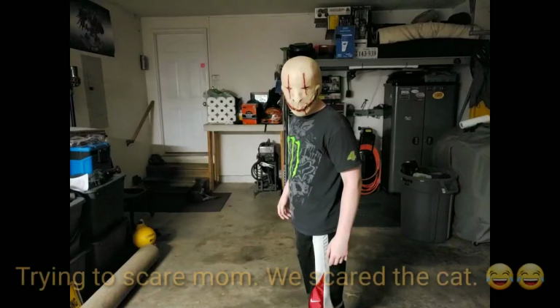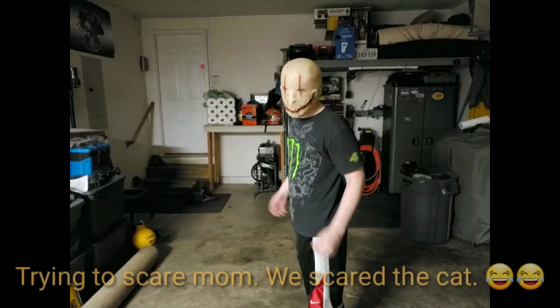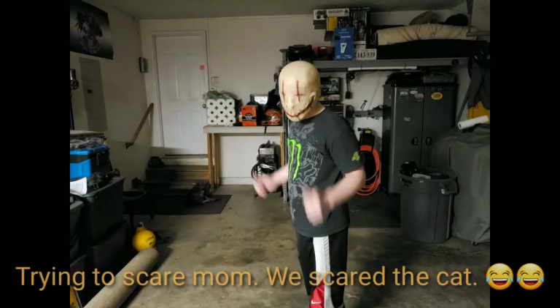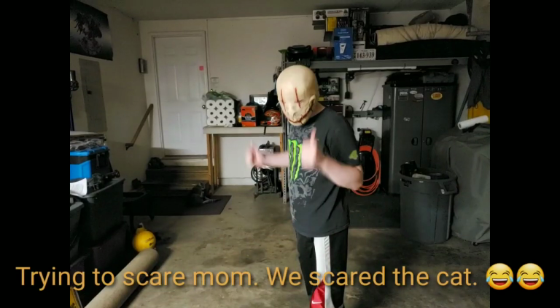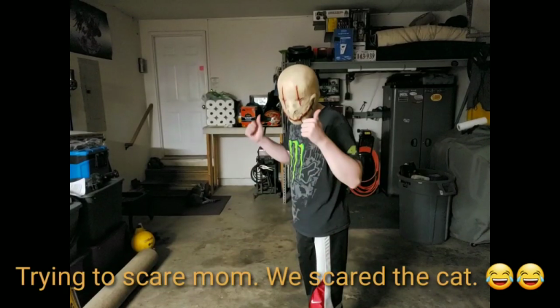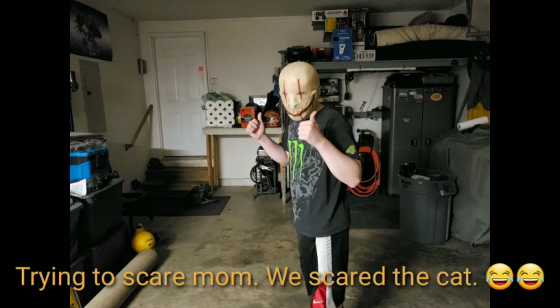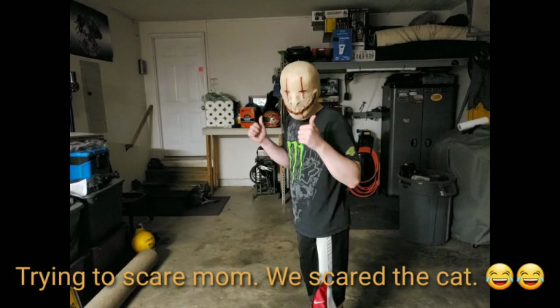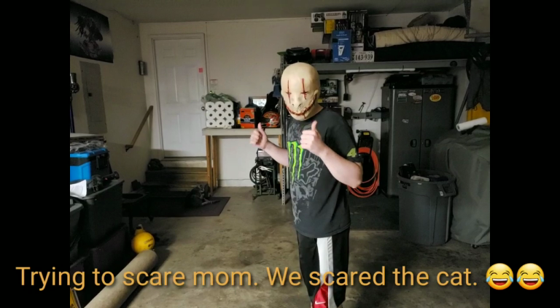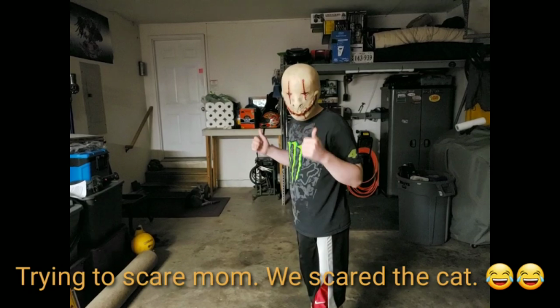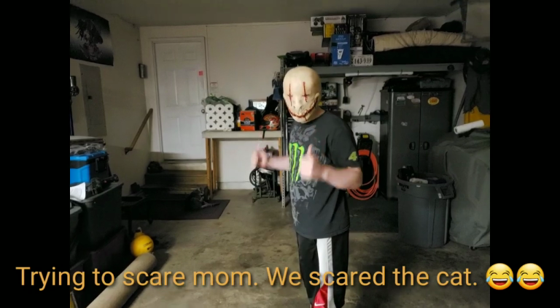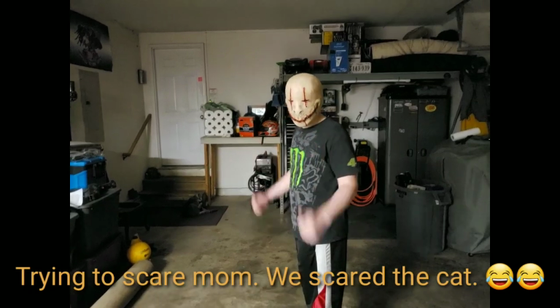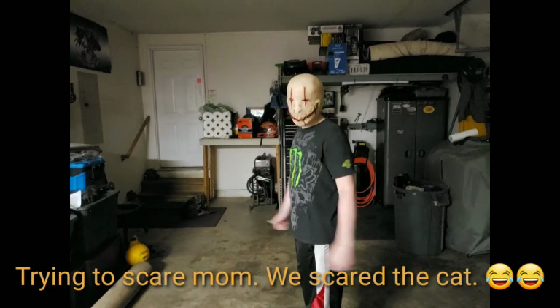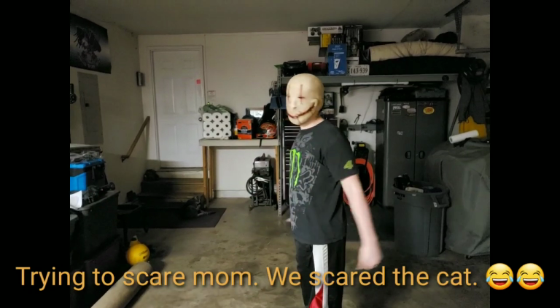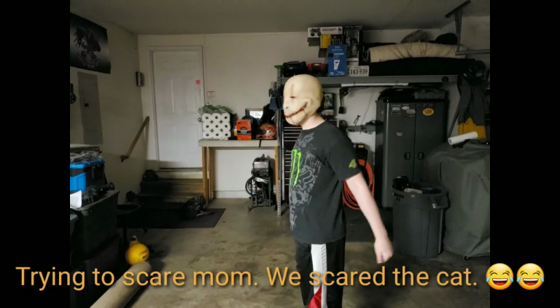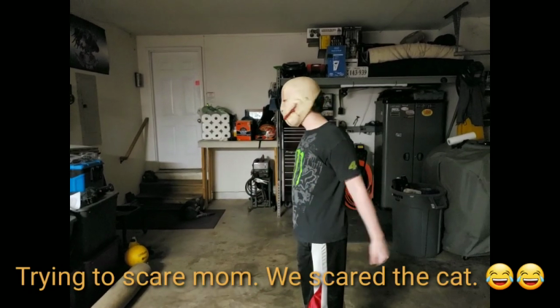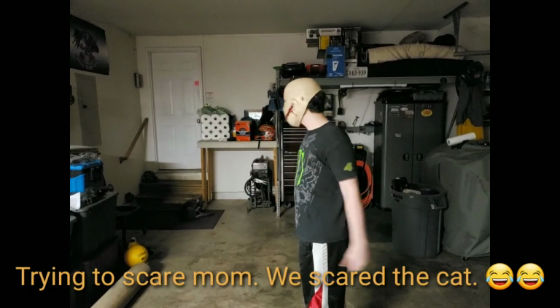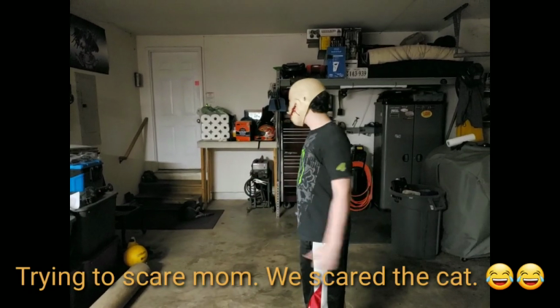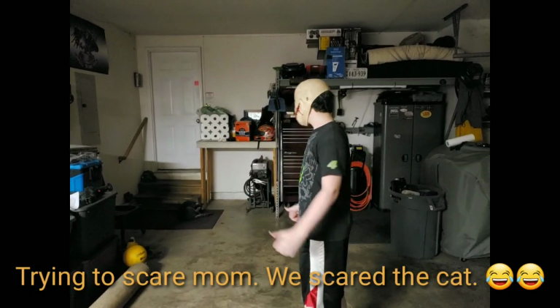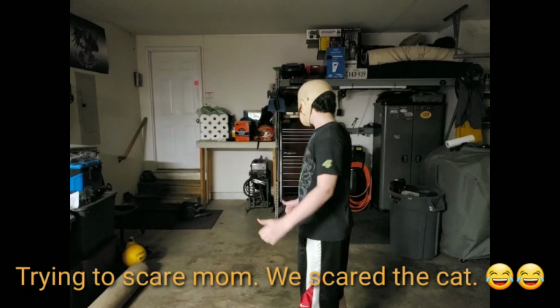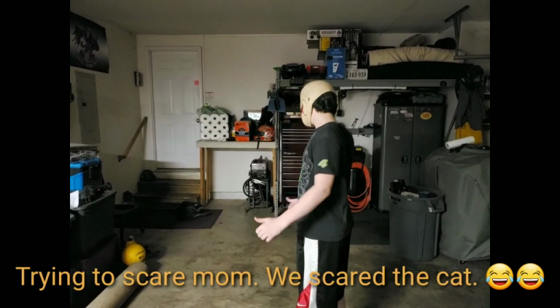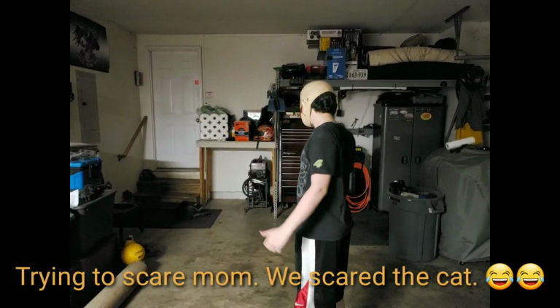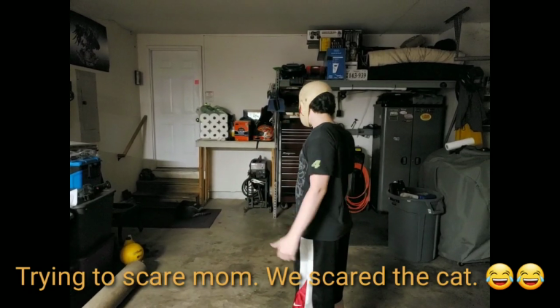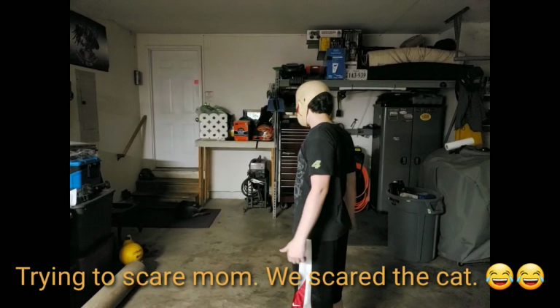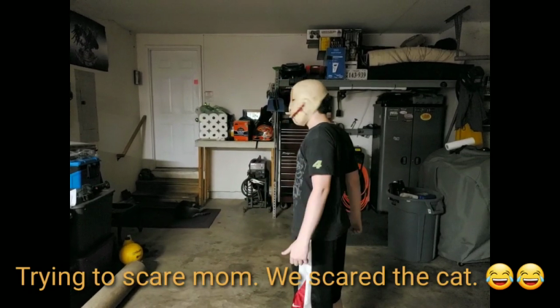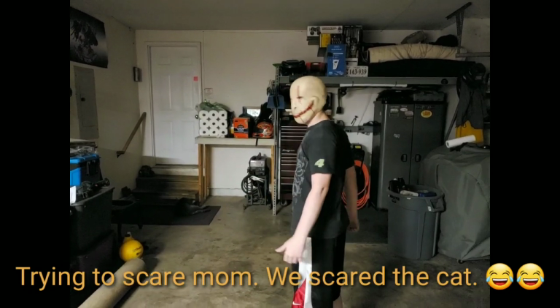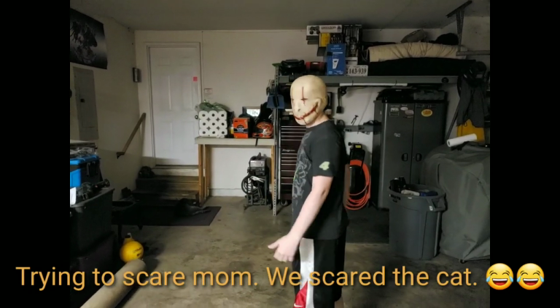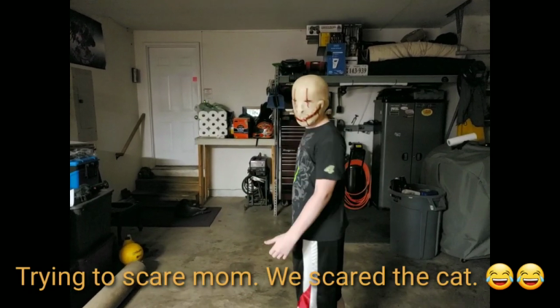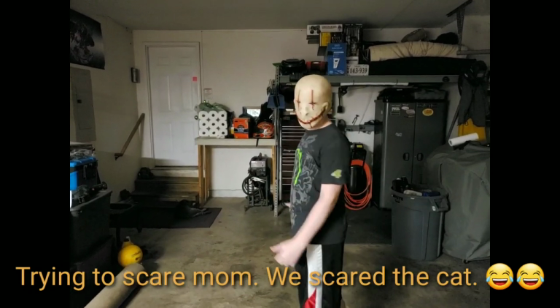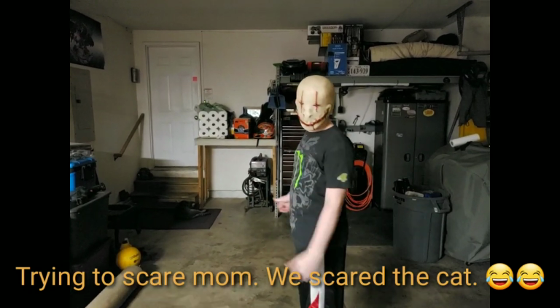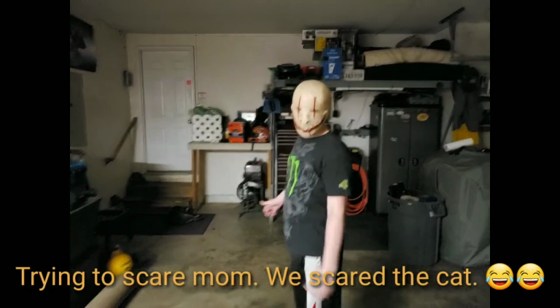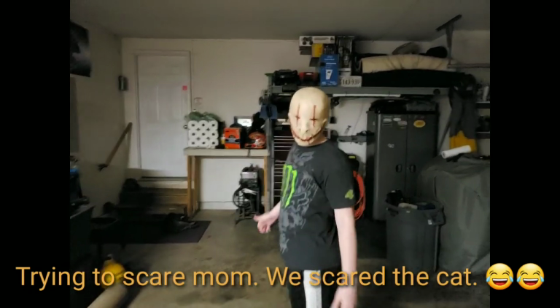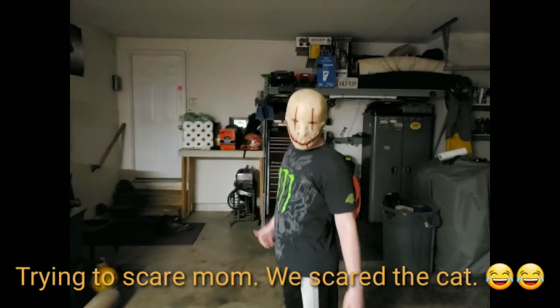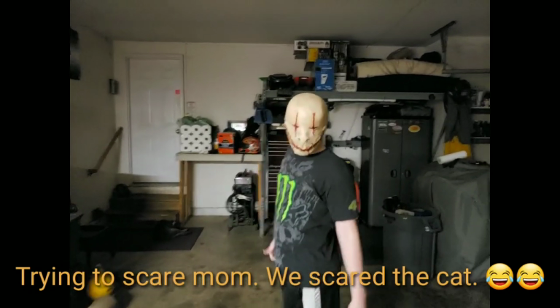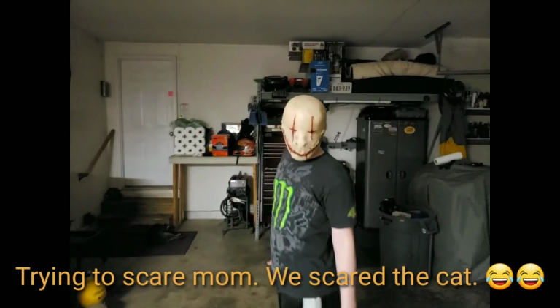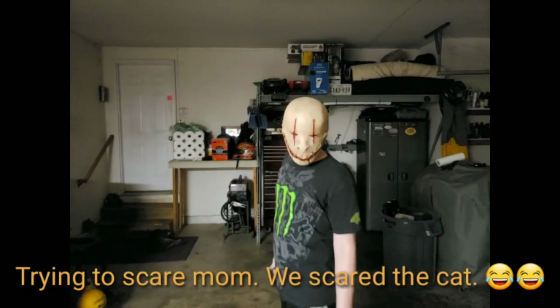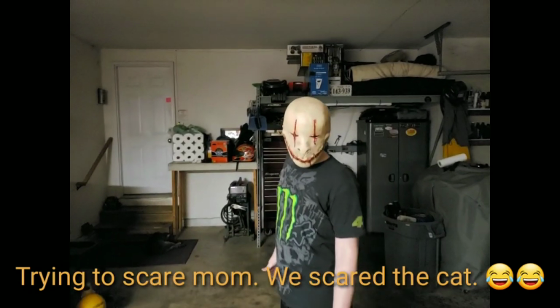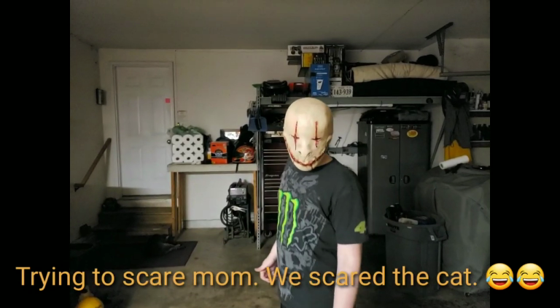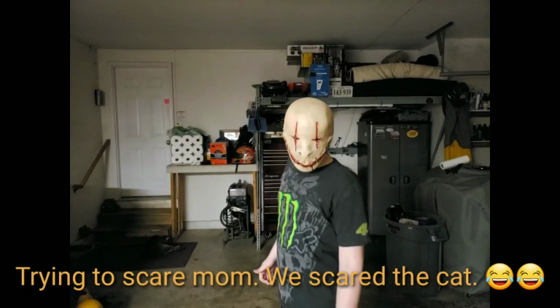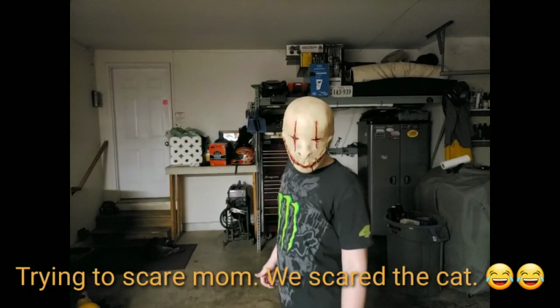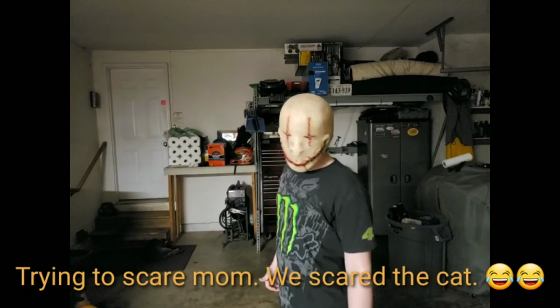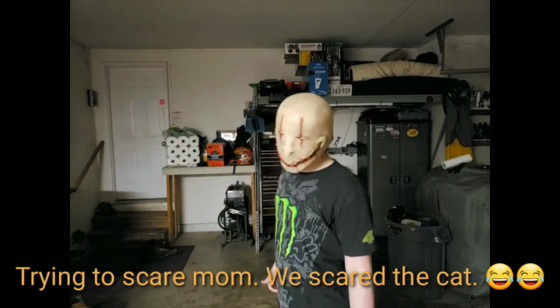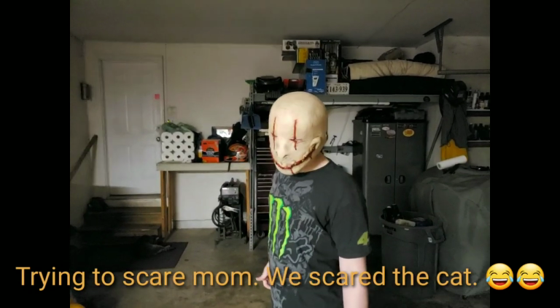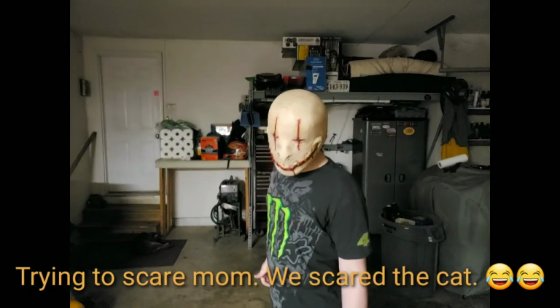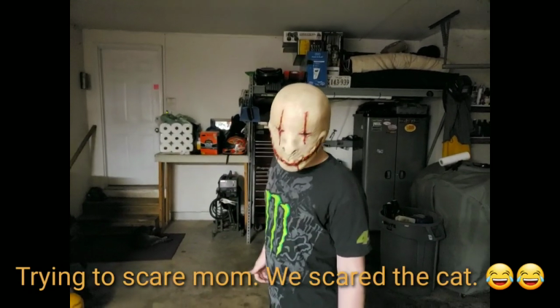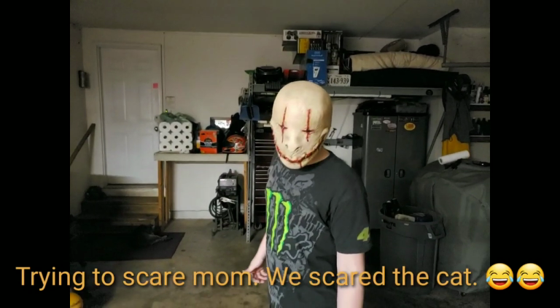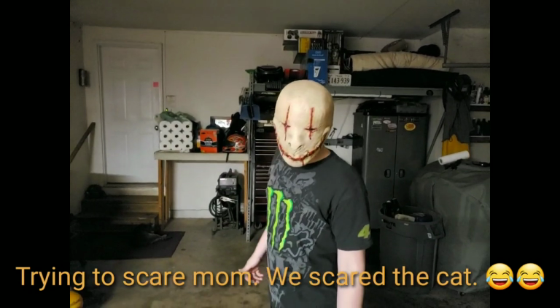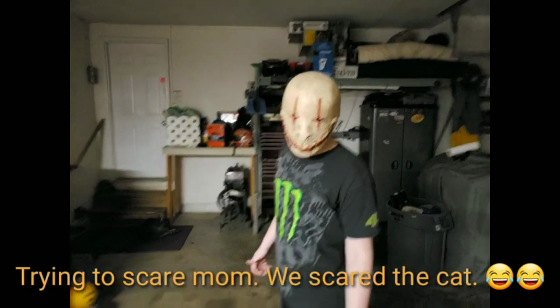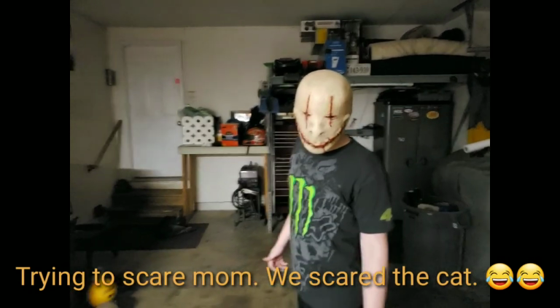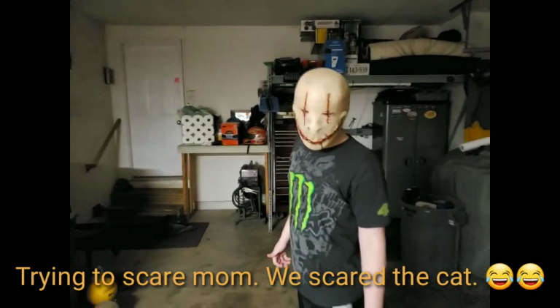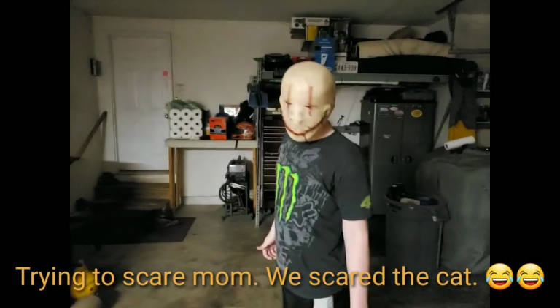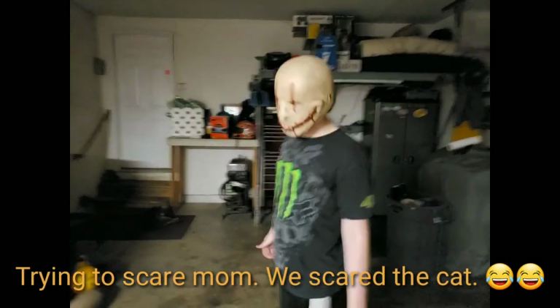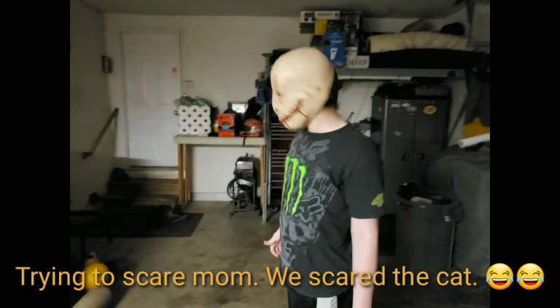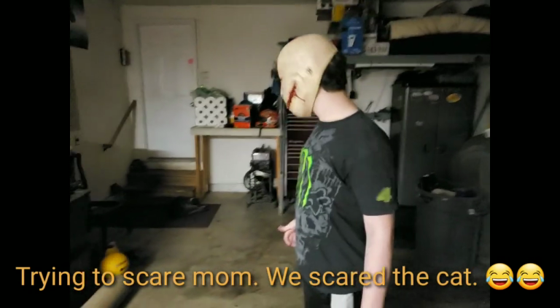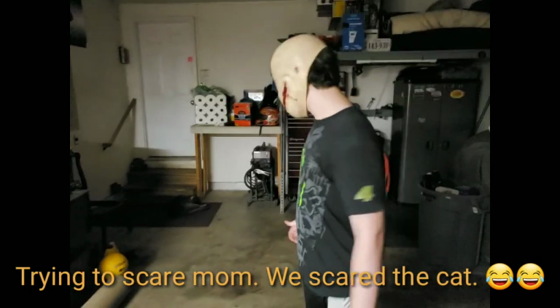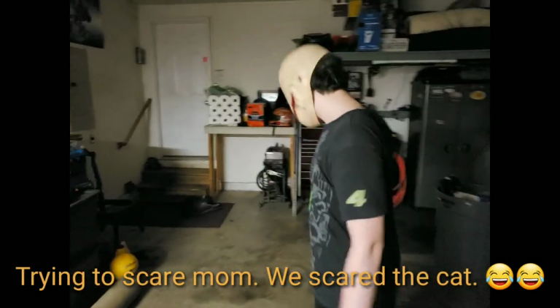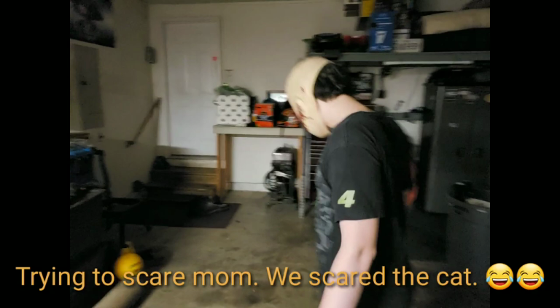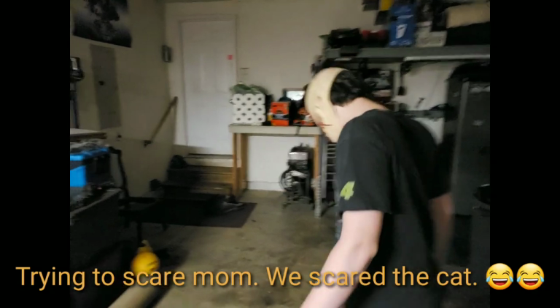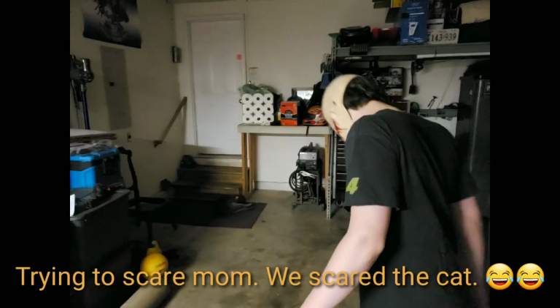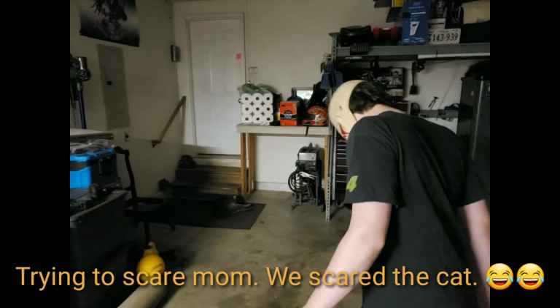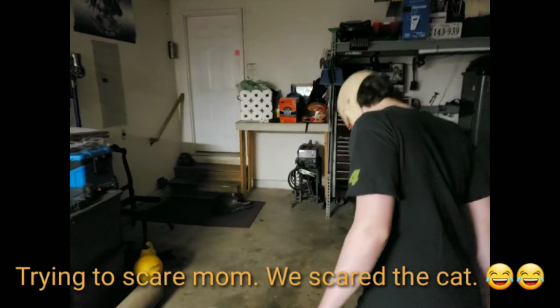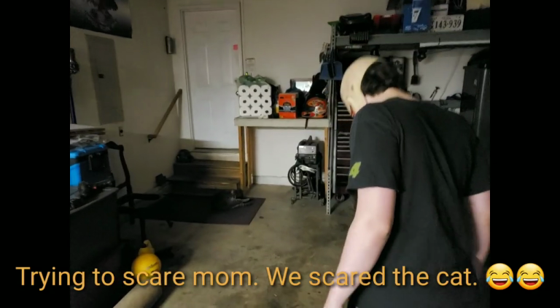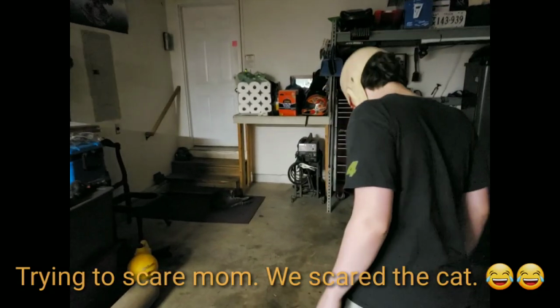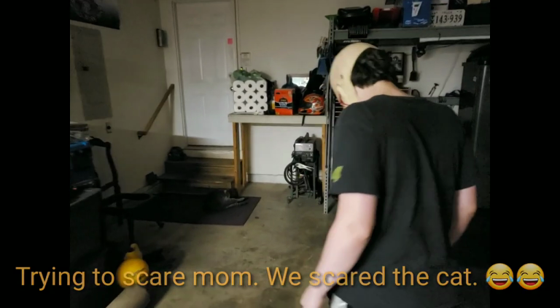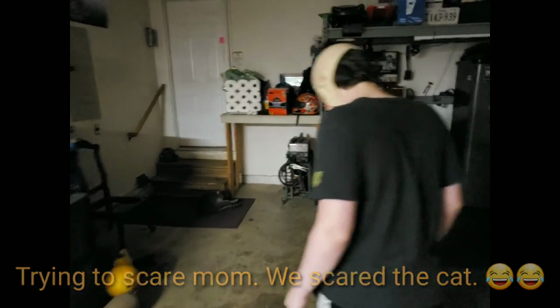Luke just got this mask from the Halloween store. He's going to run in the house and try to scare mom.